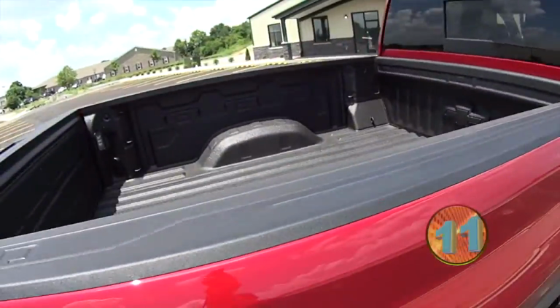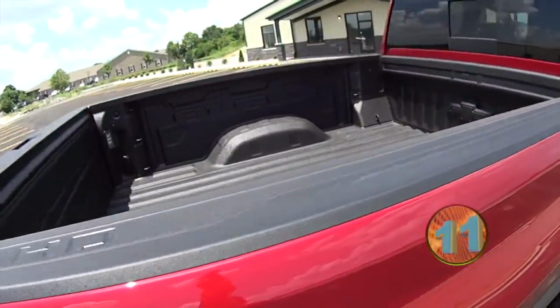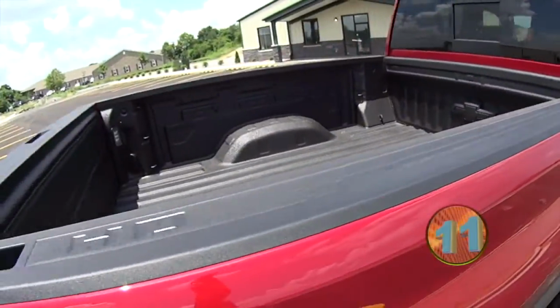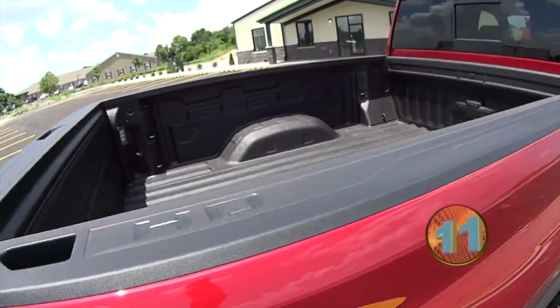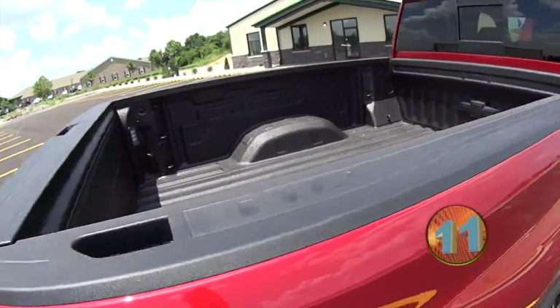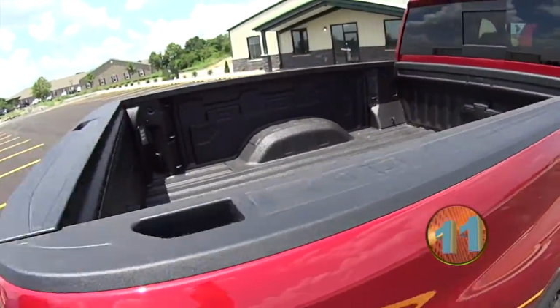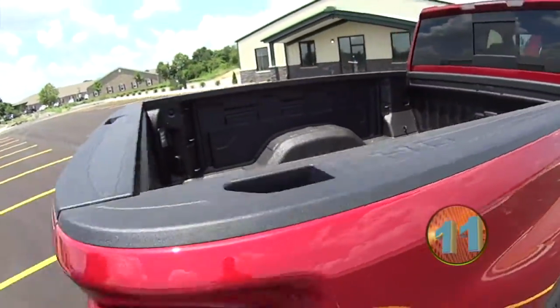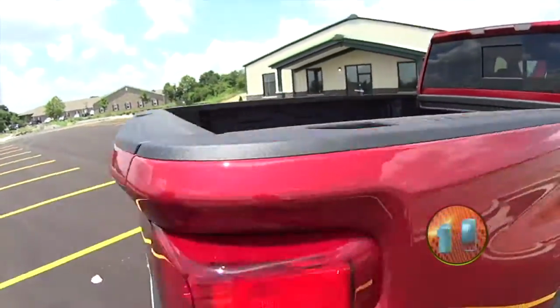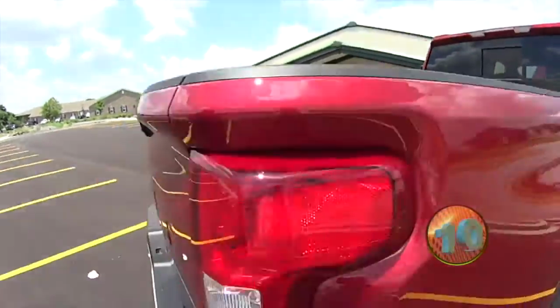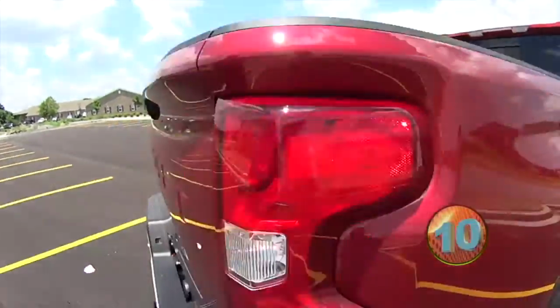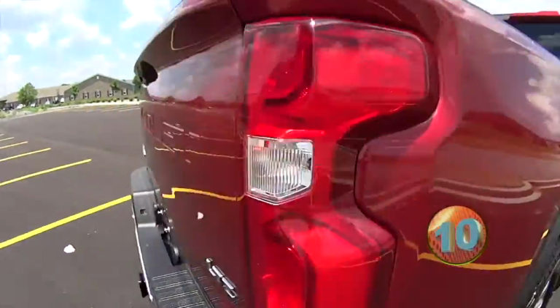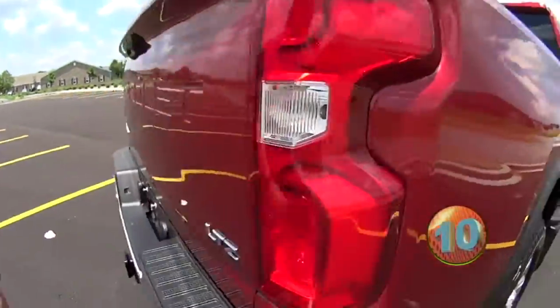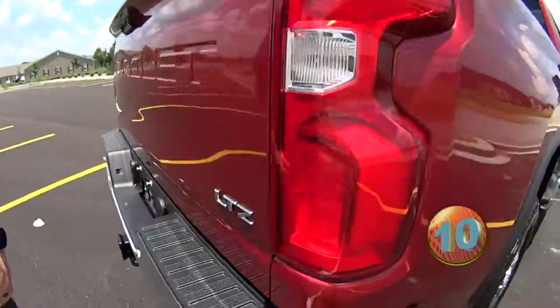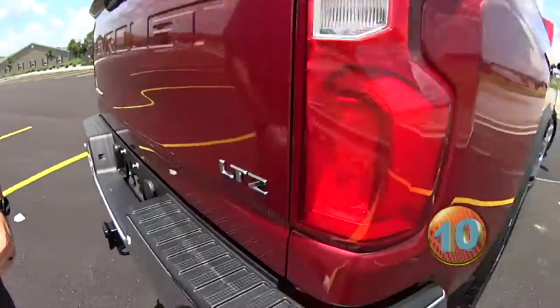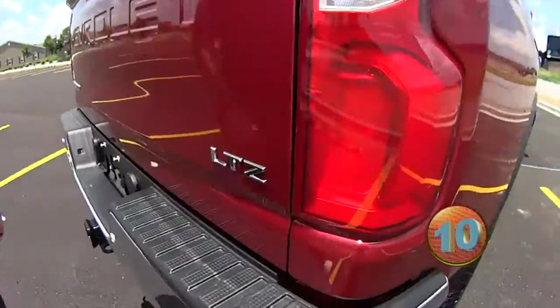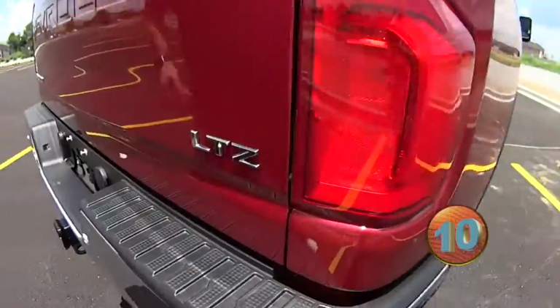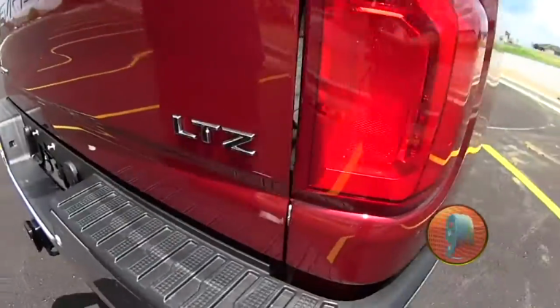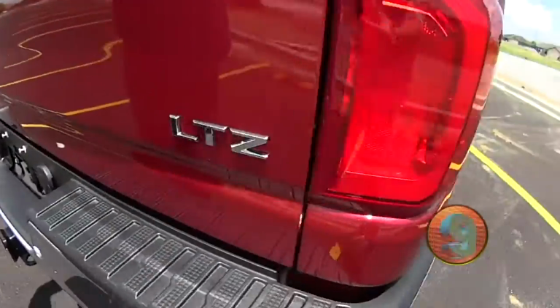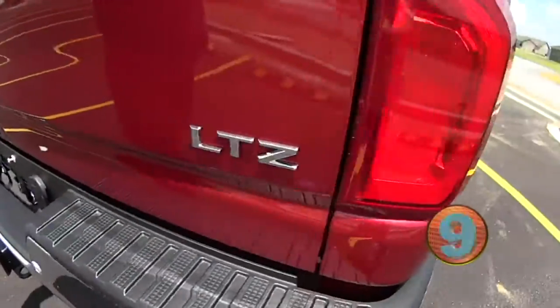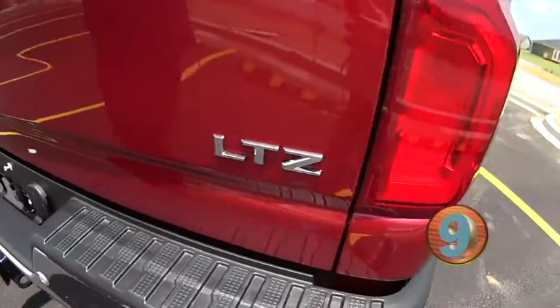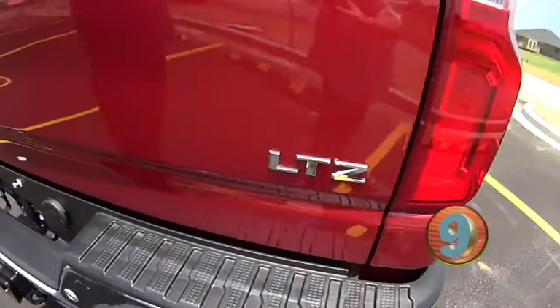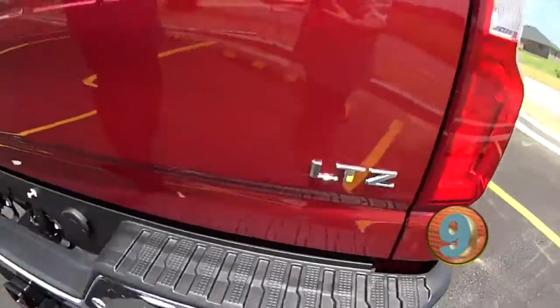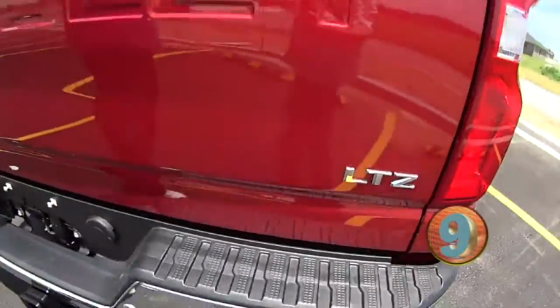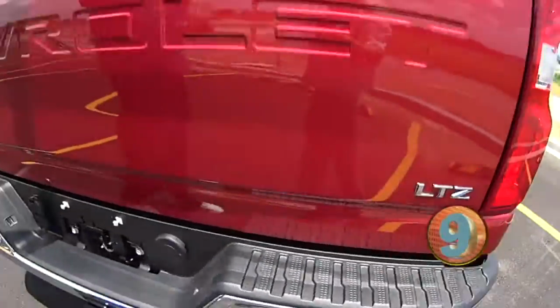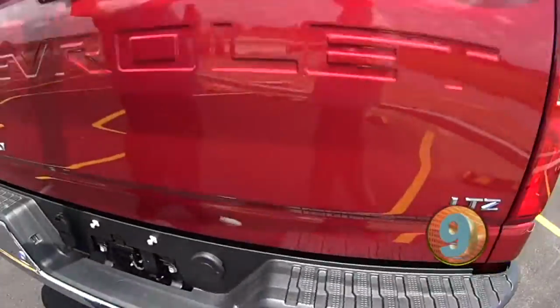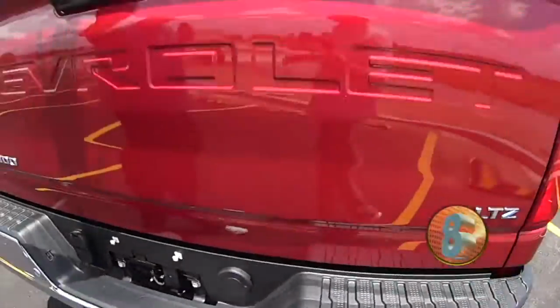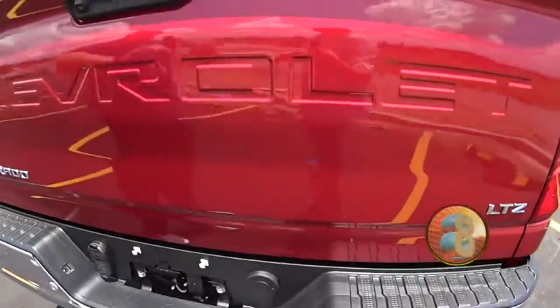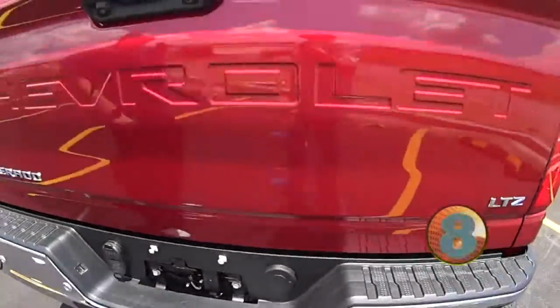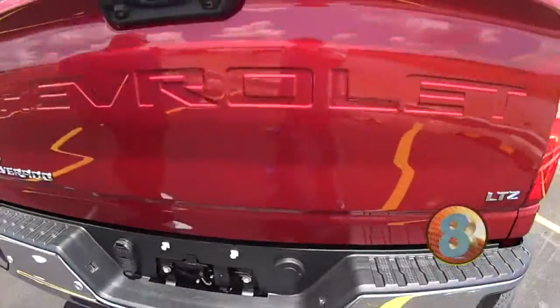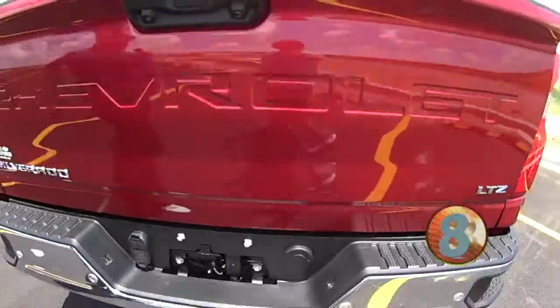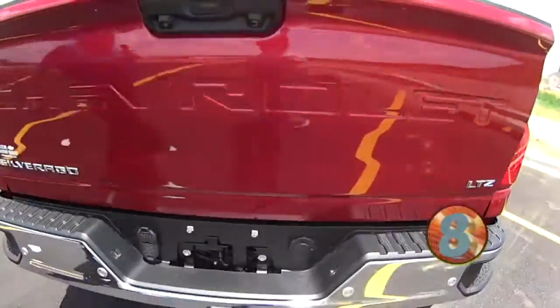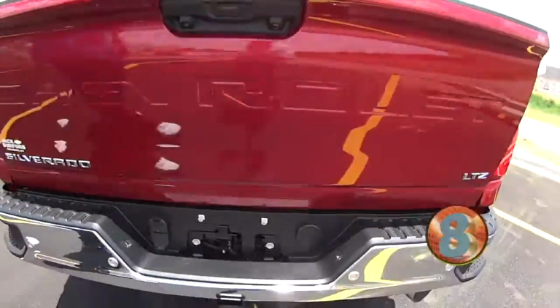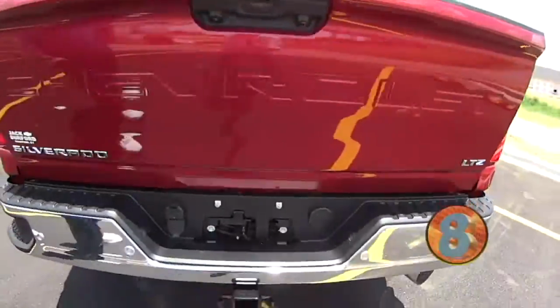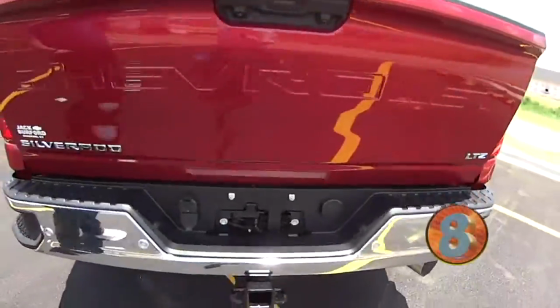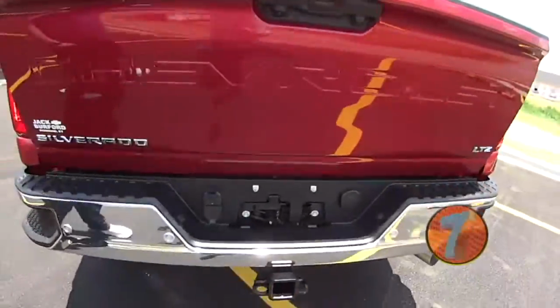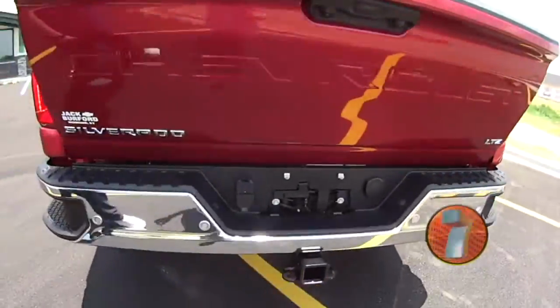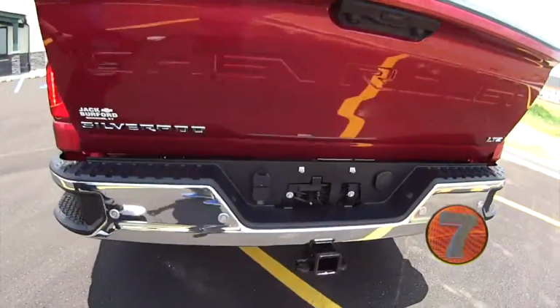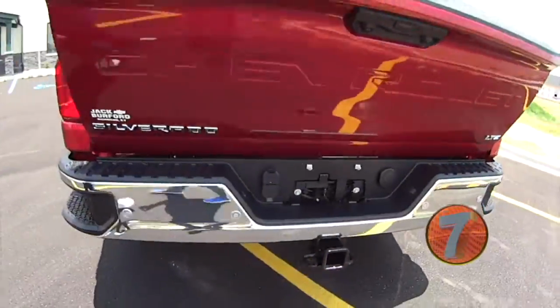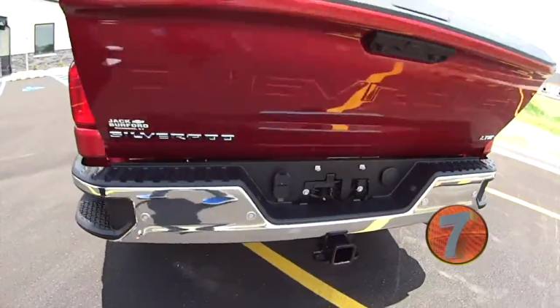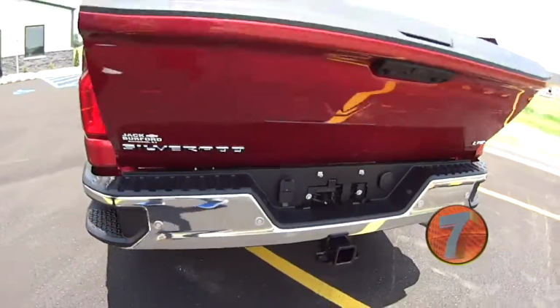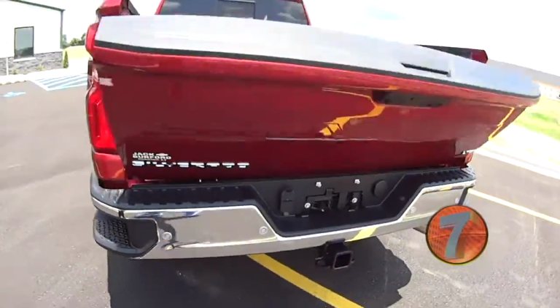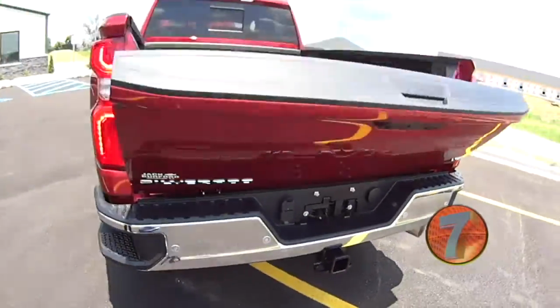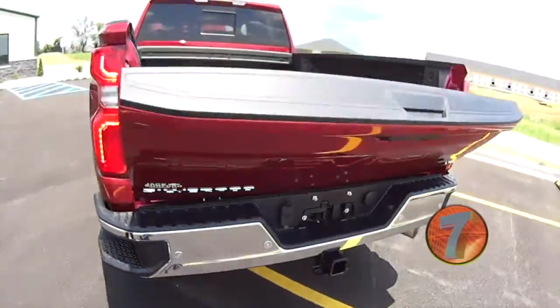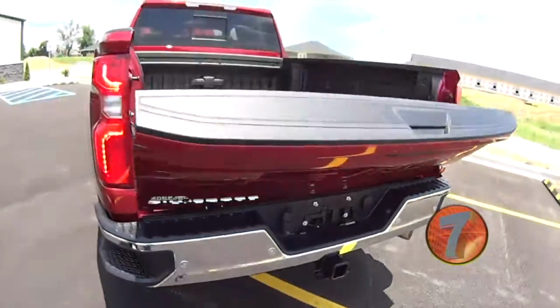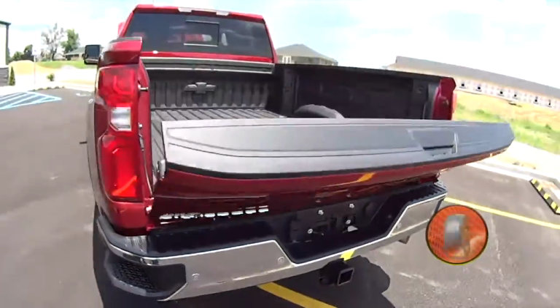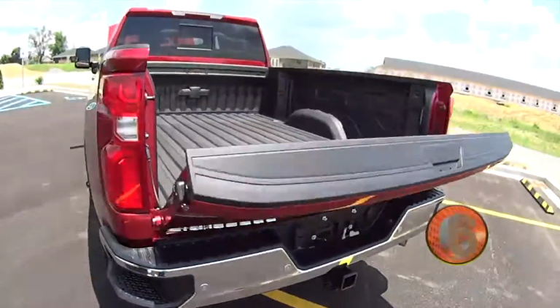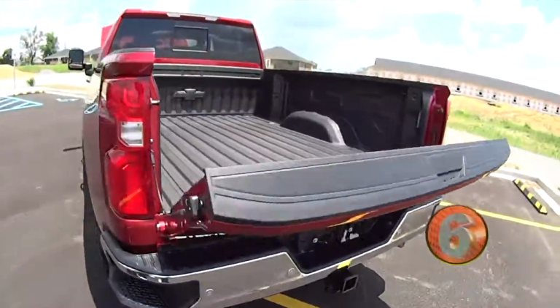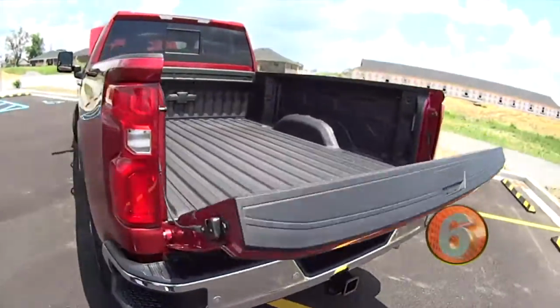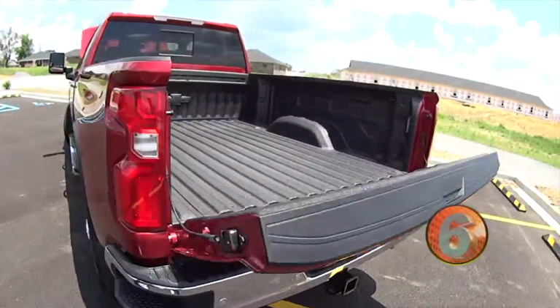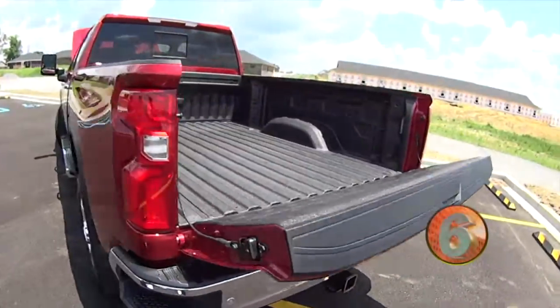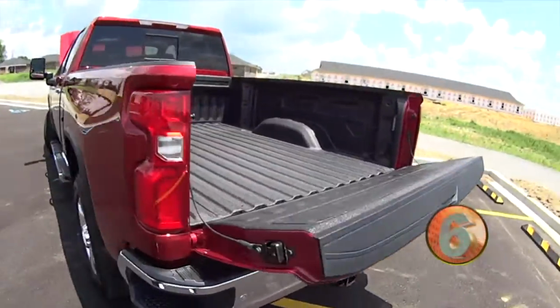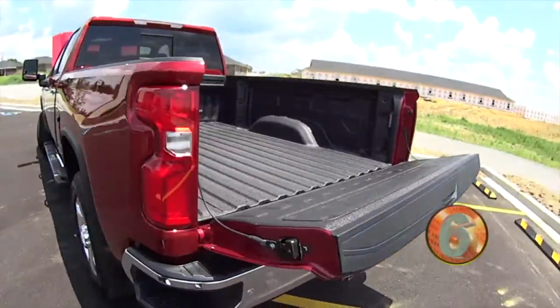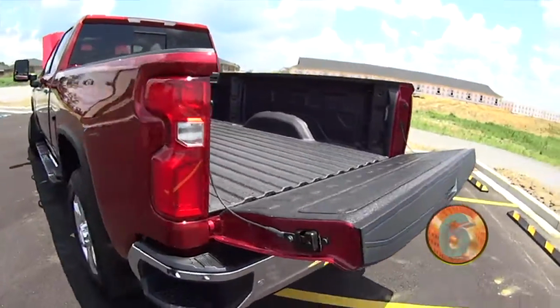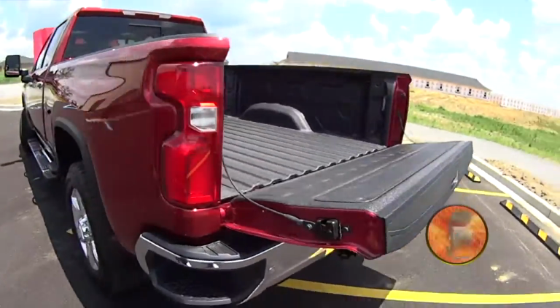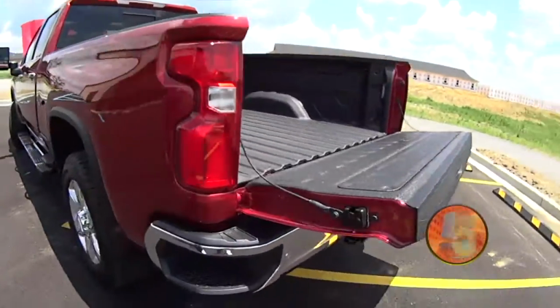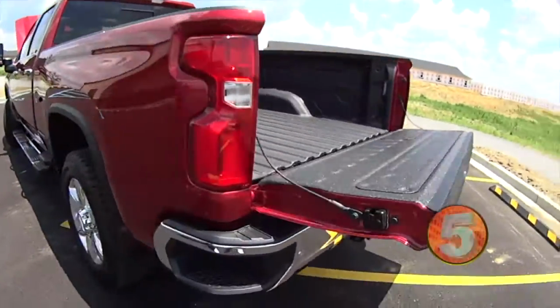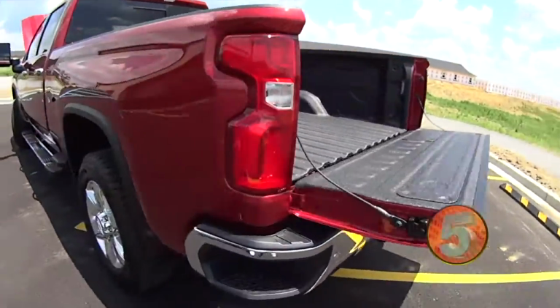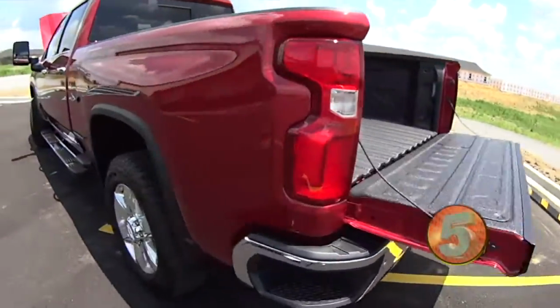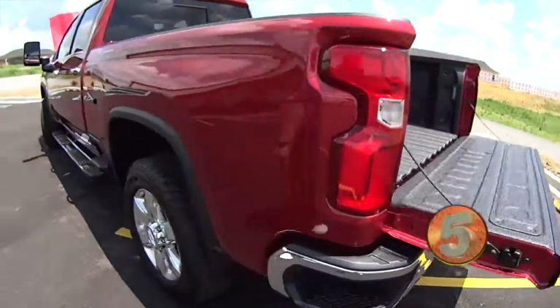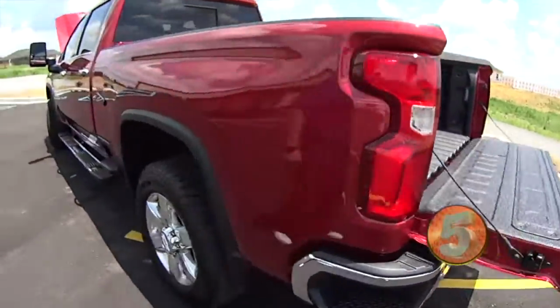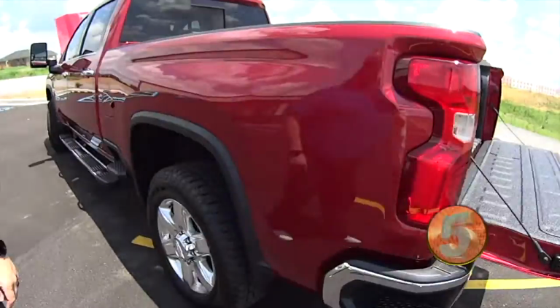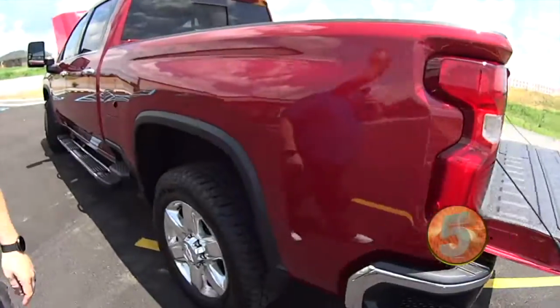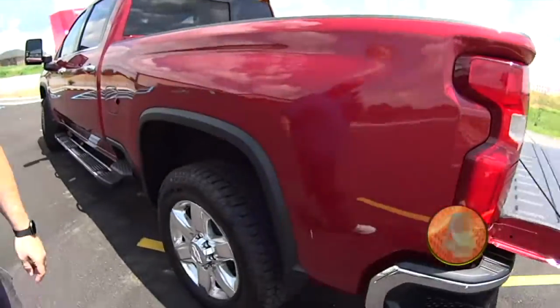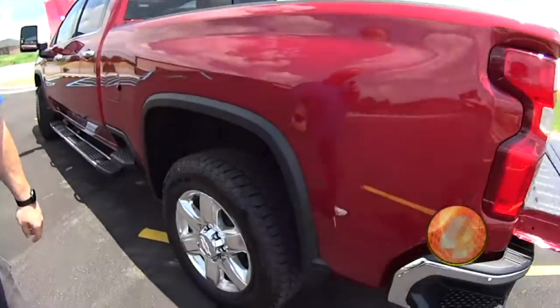Of course this truck is an LTZ, so you know it's got just about everything you can get on it, including the power up and down tailgate. It's a gorgeous, gorgeous truck.